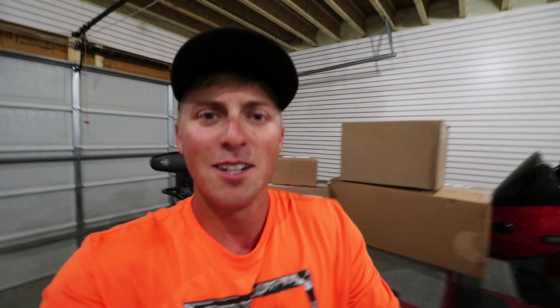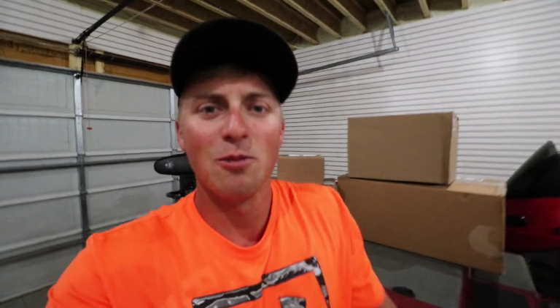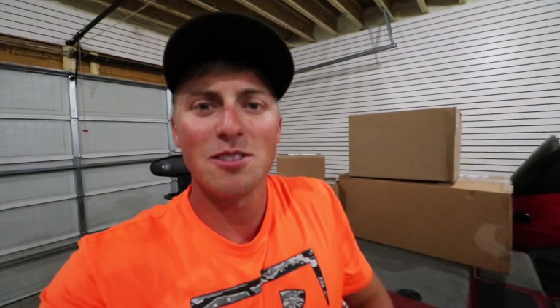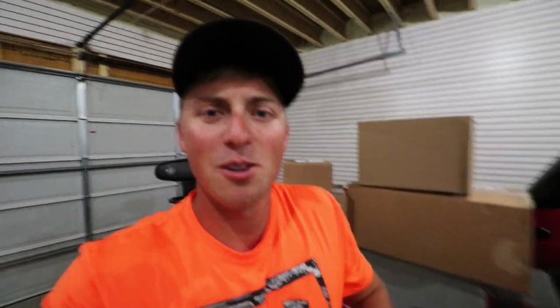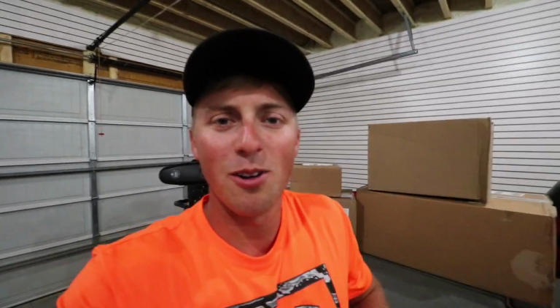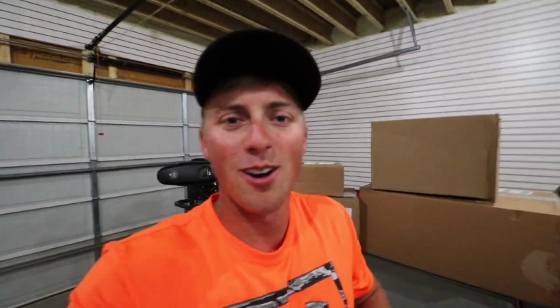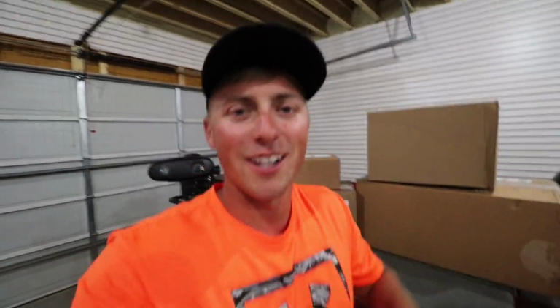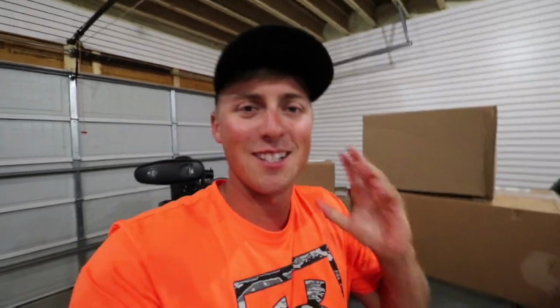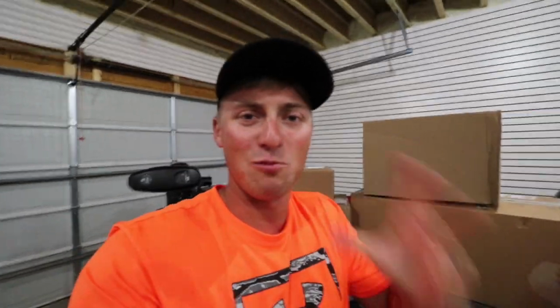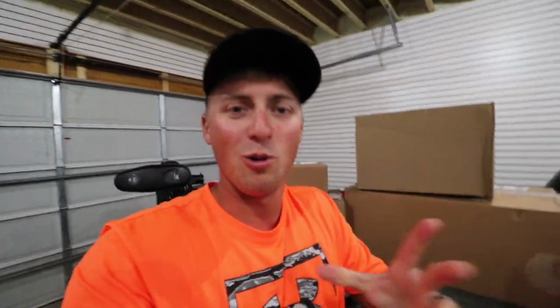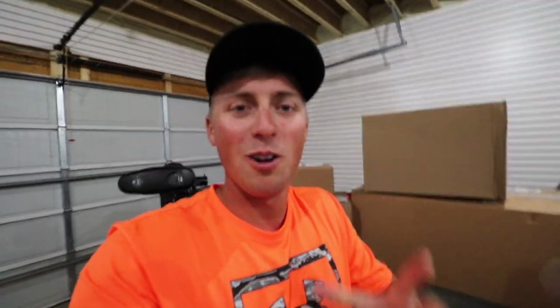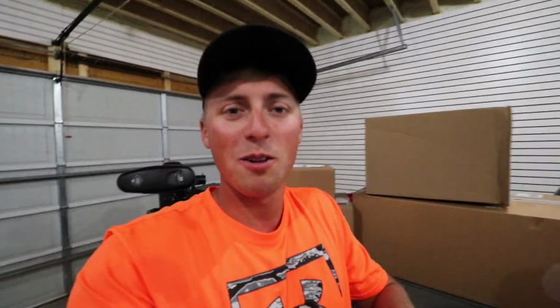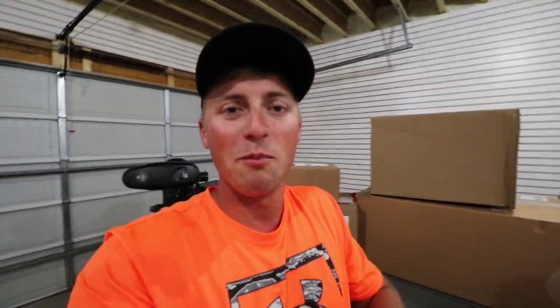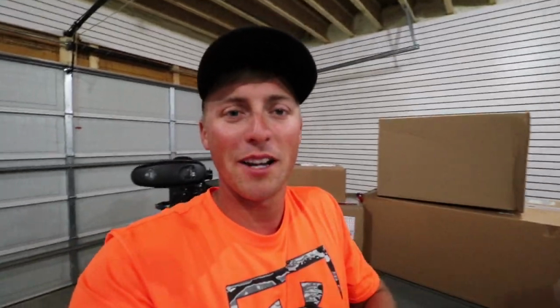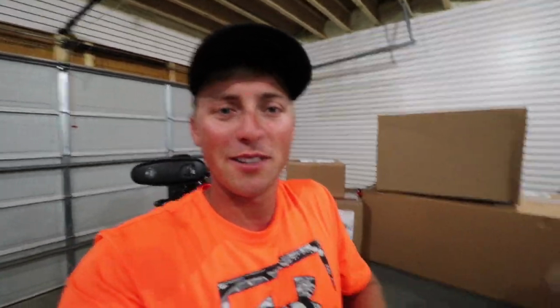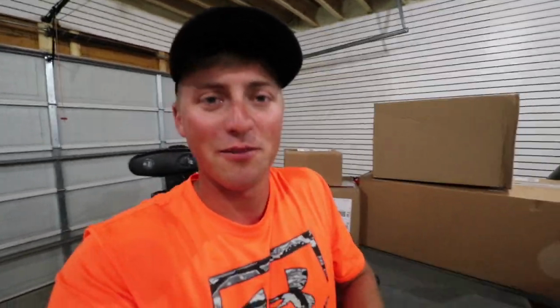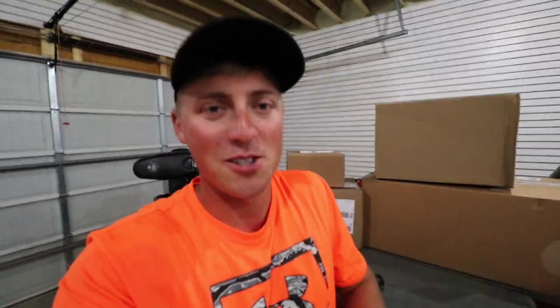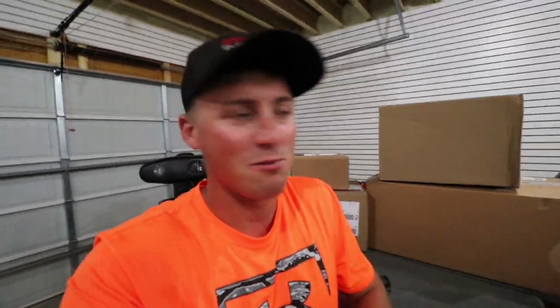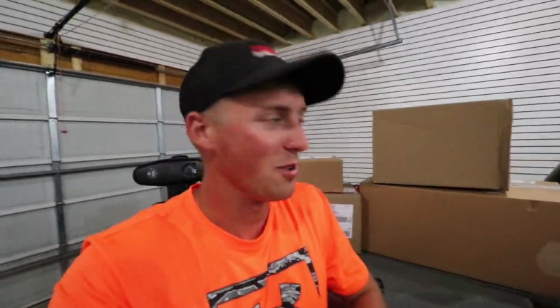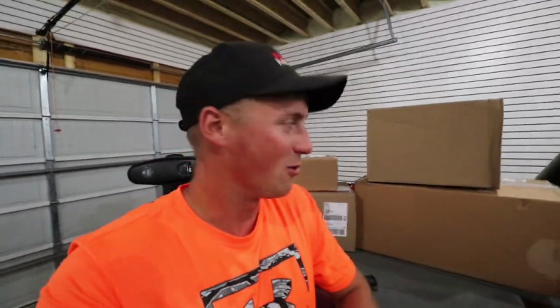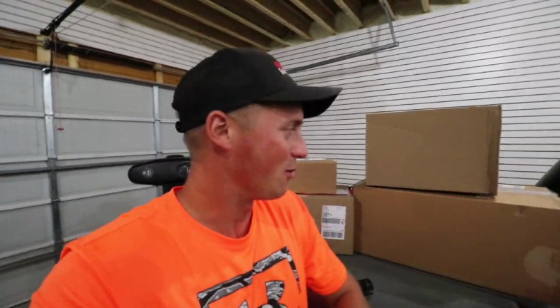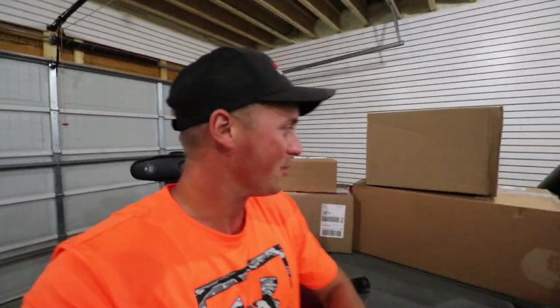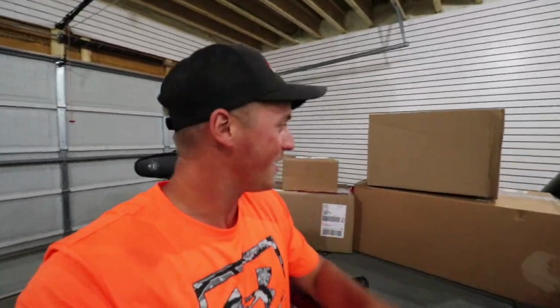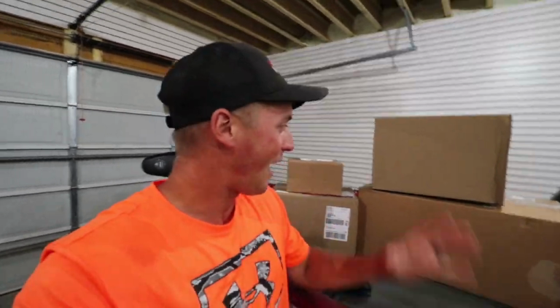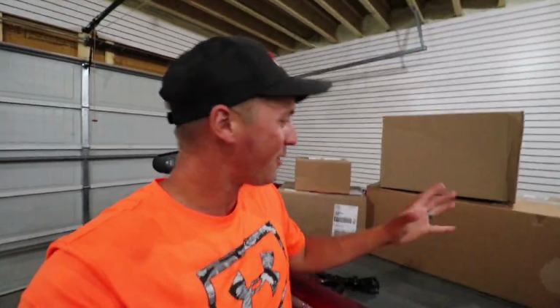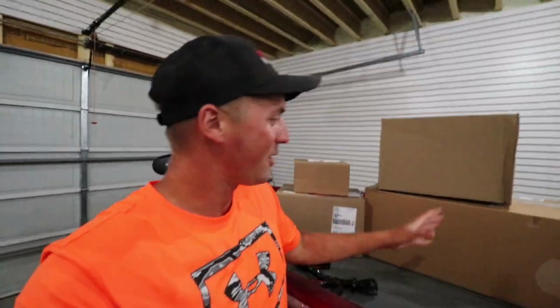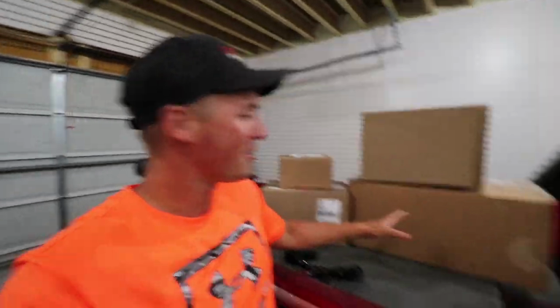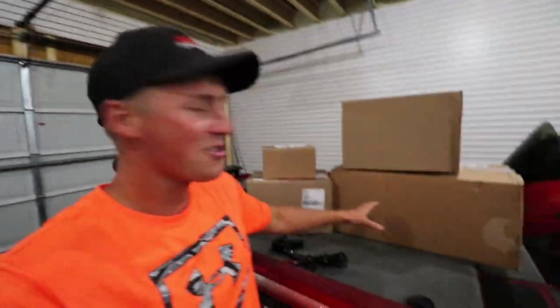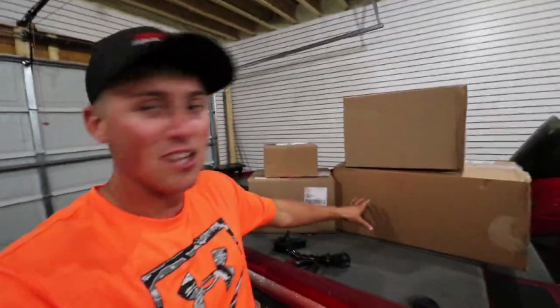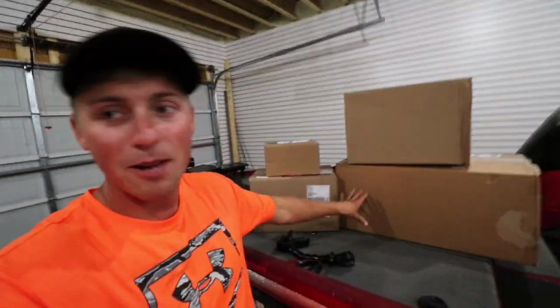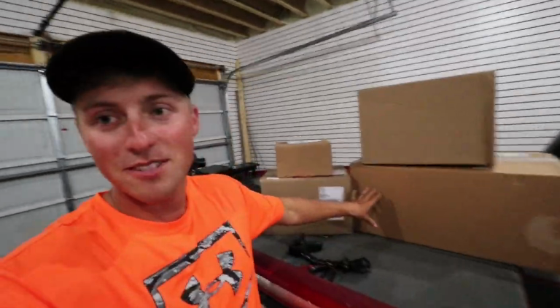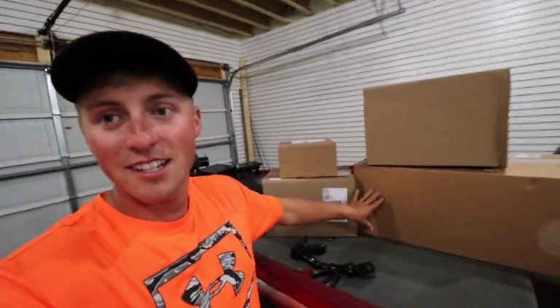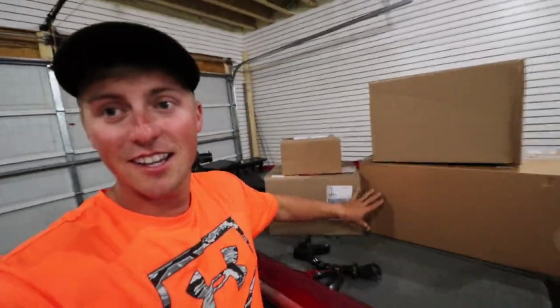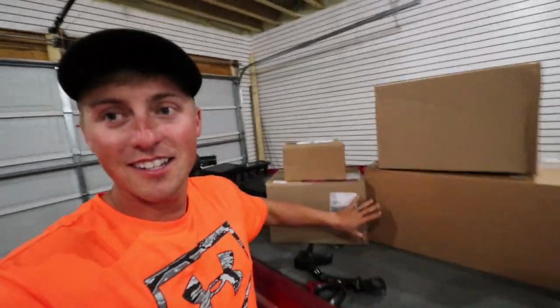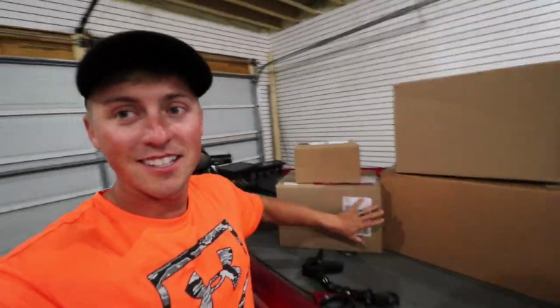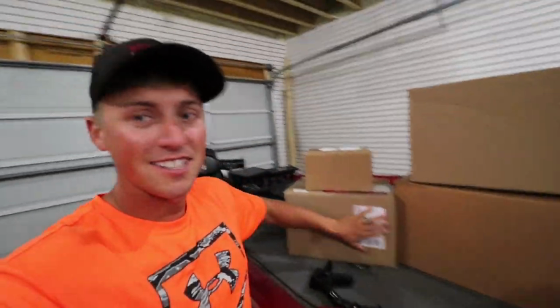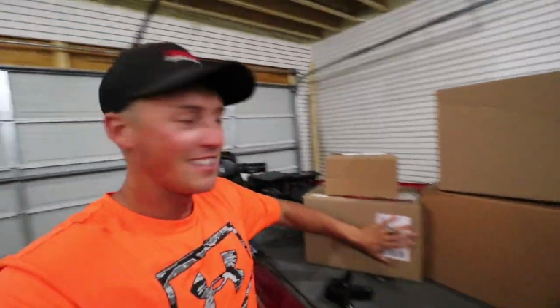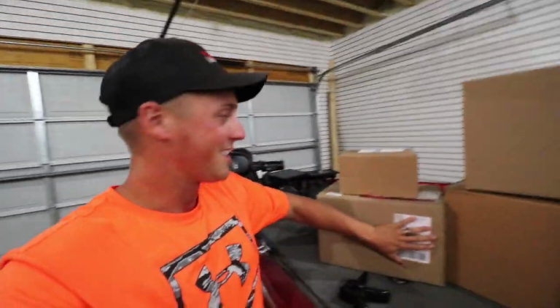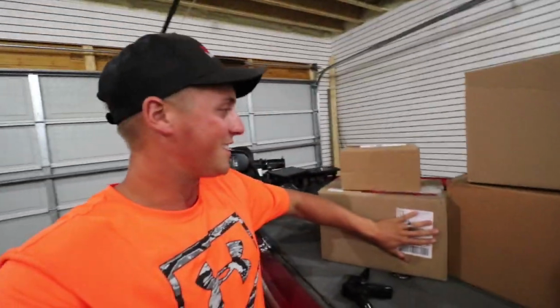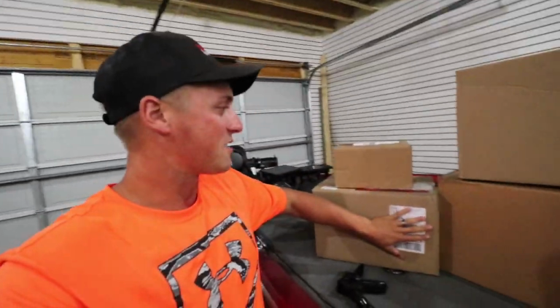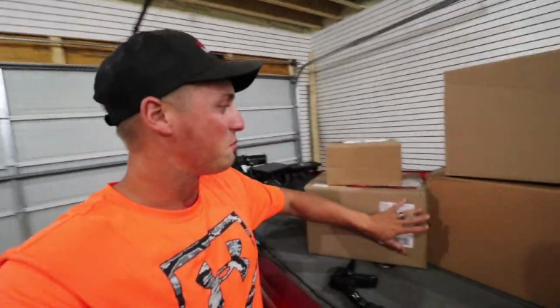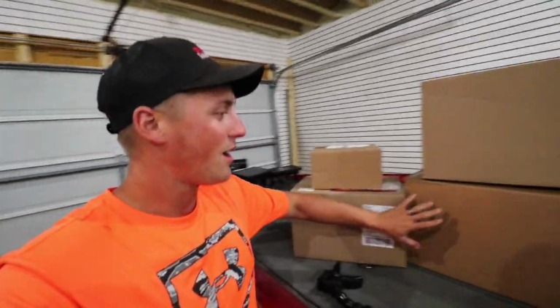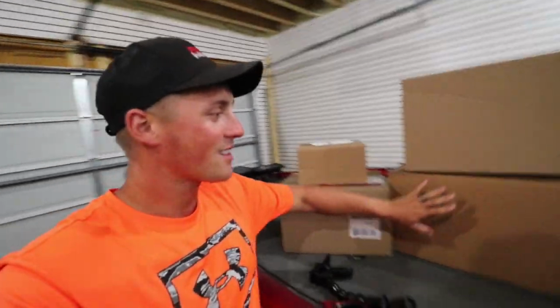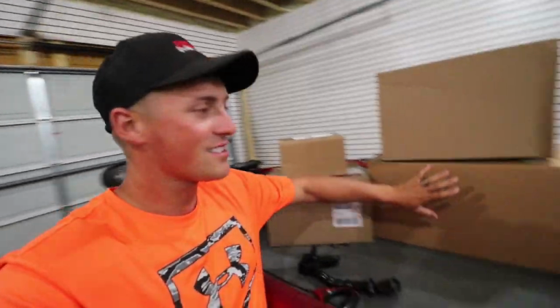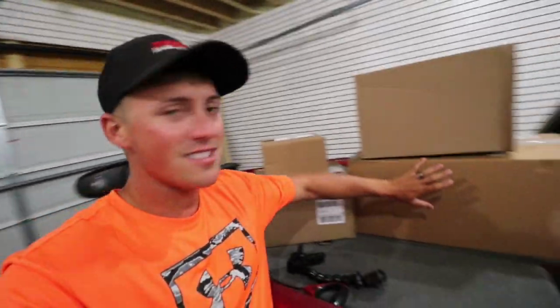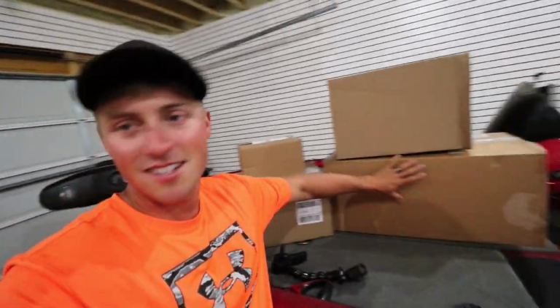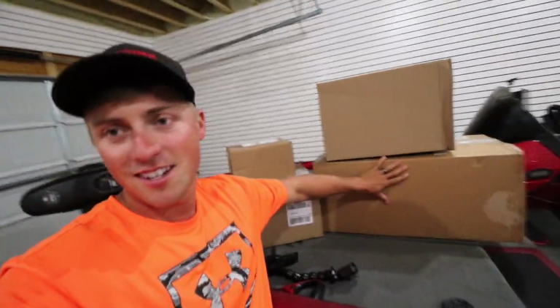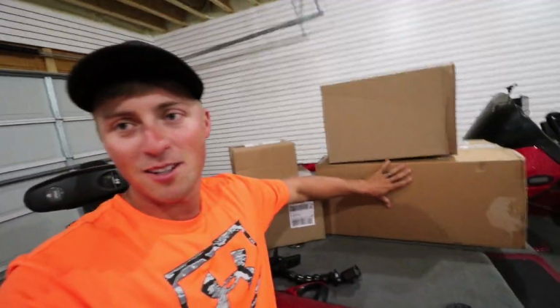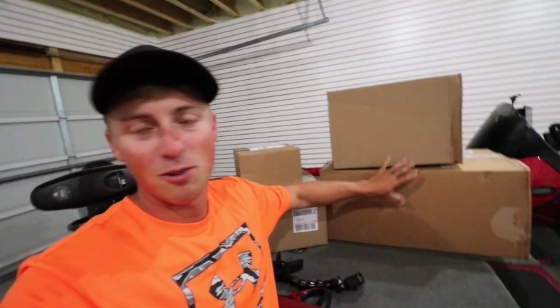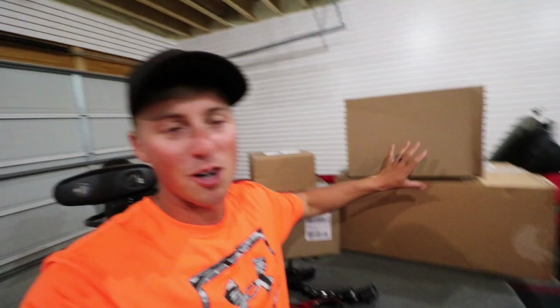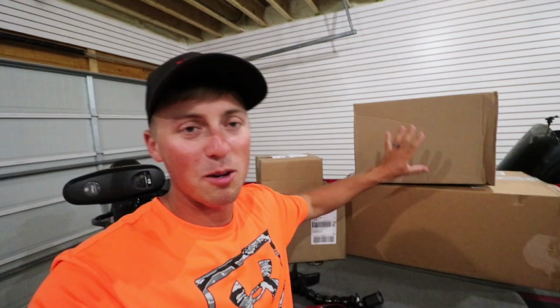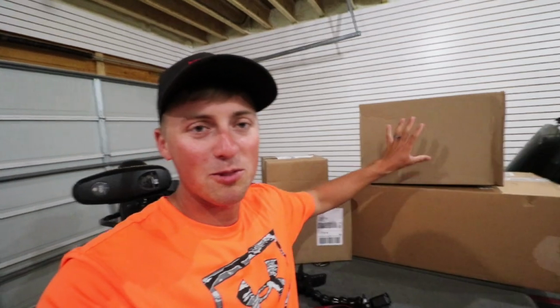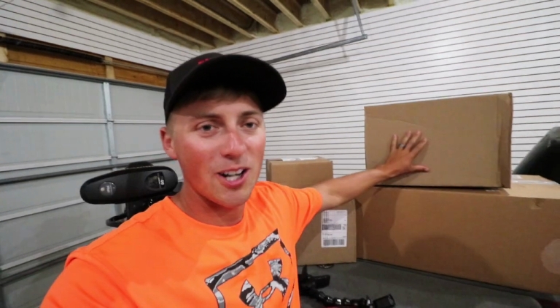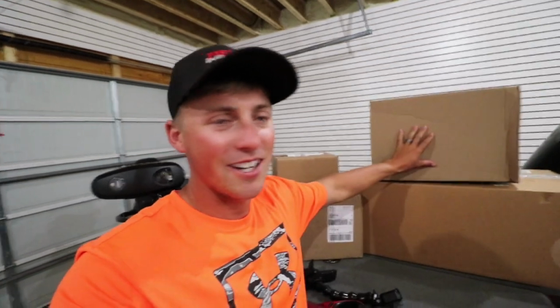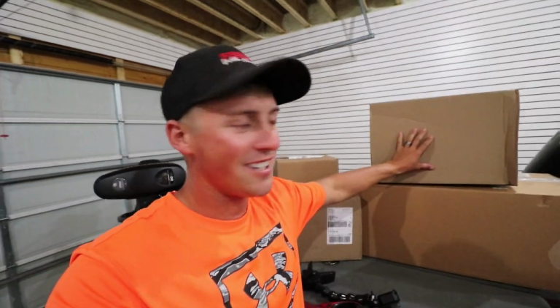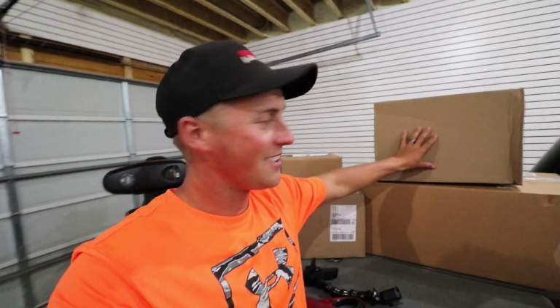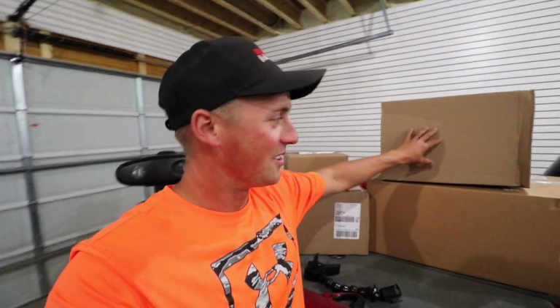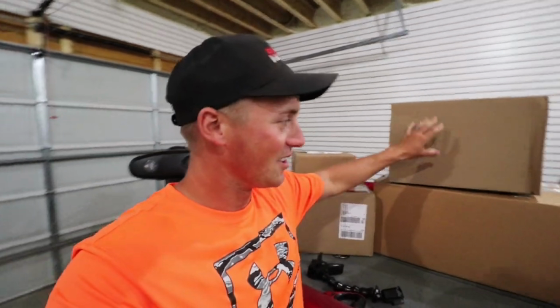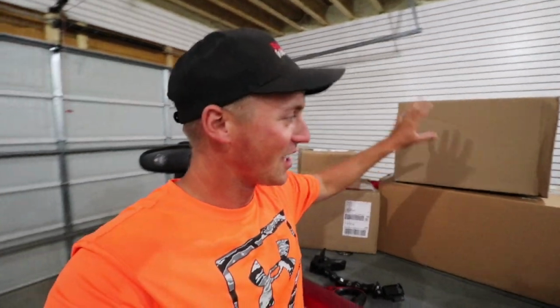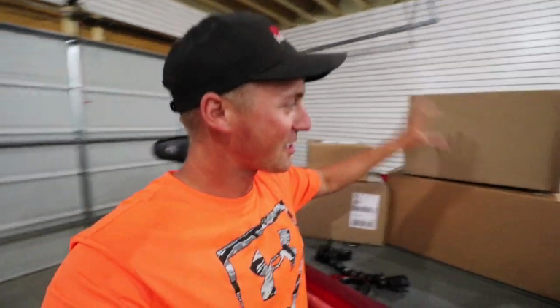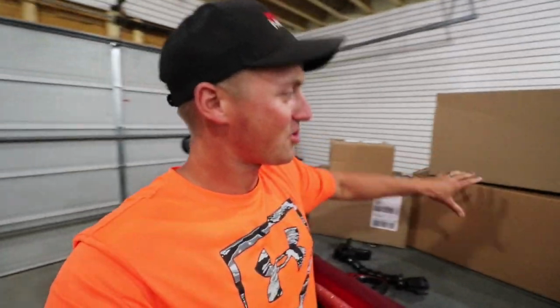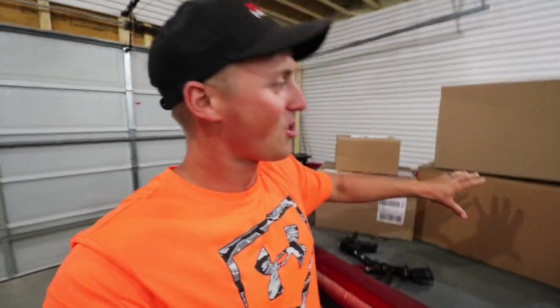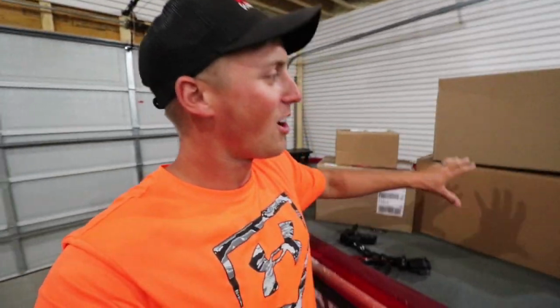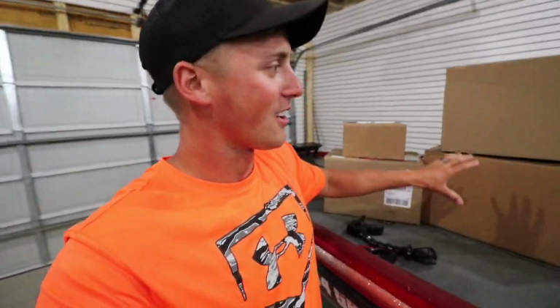What's going on guys? Welcome back to Fishin' with Norby. Out here in the shop today, got some boxes. We're upgrading the electronics.